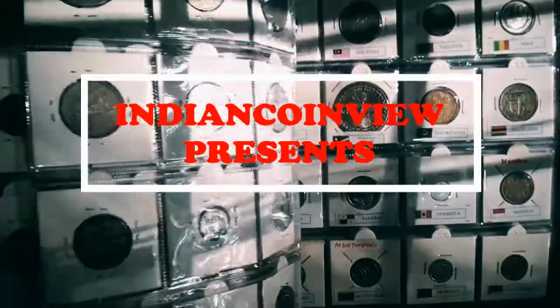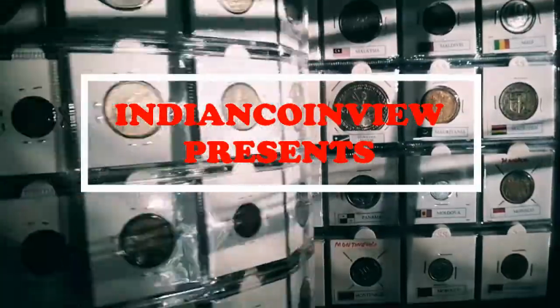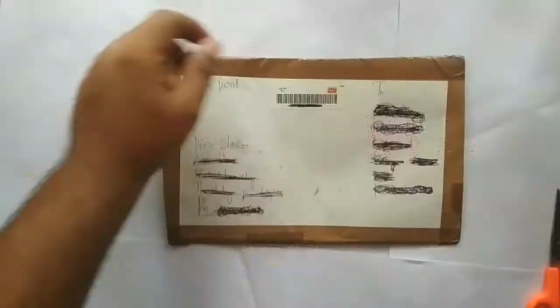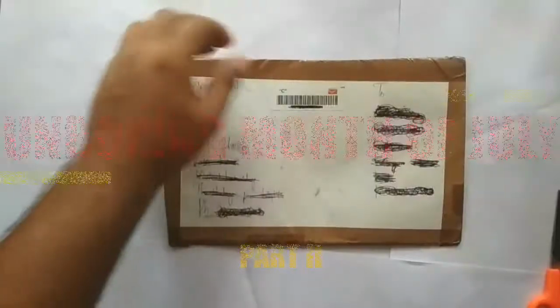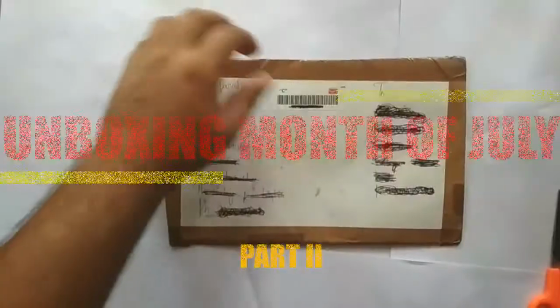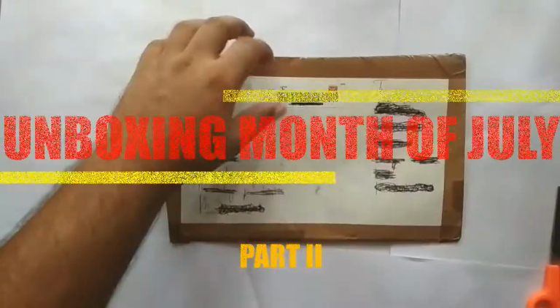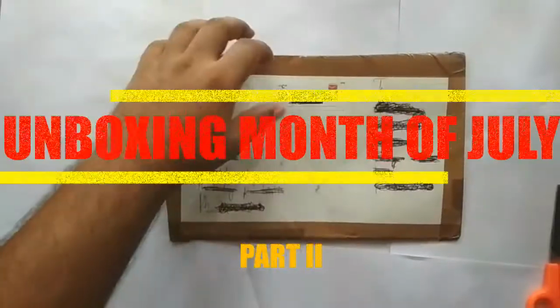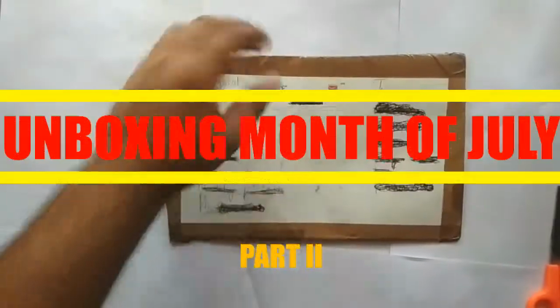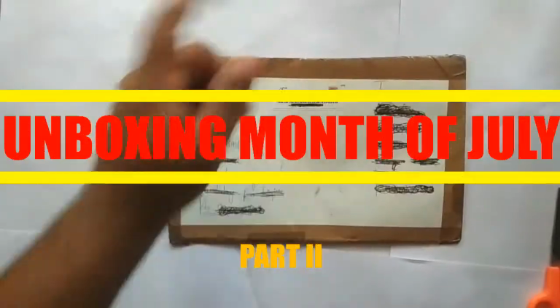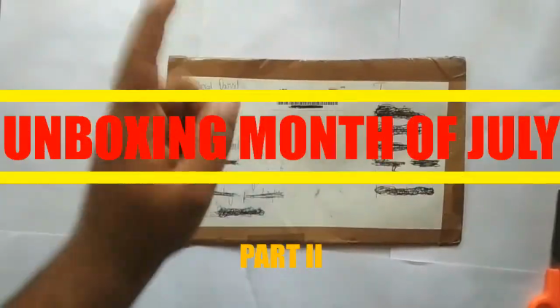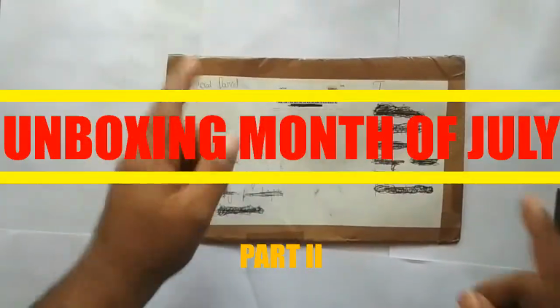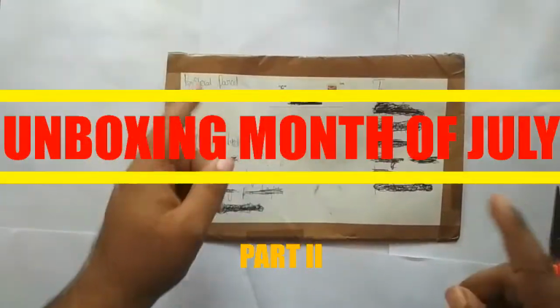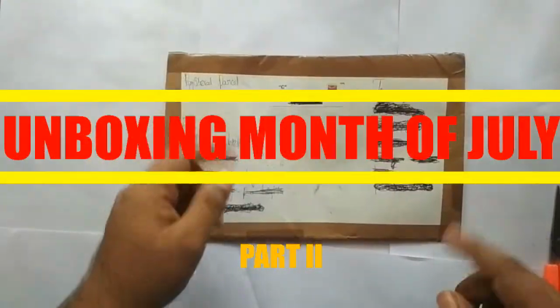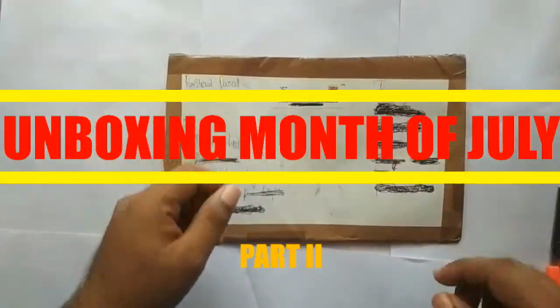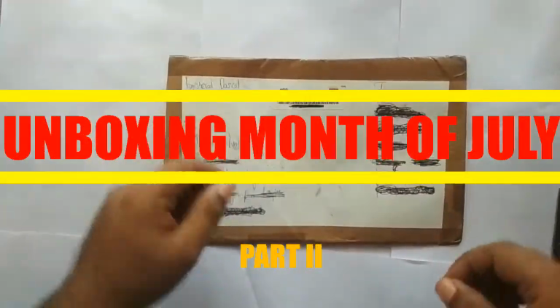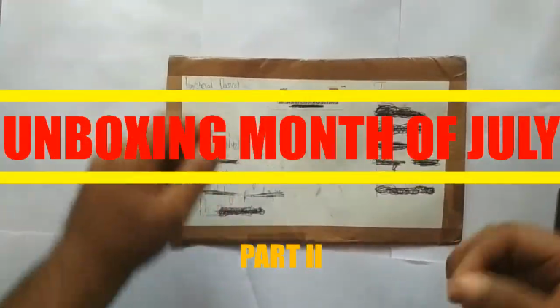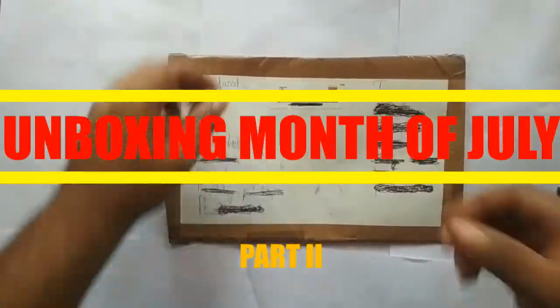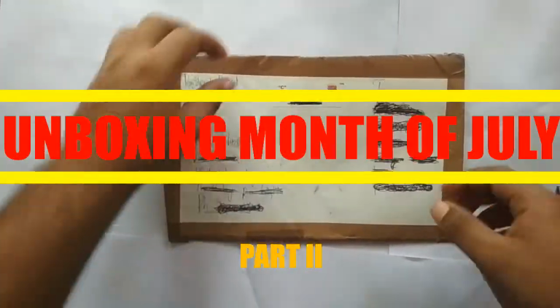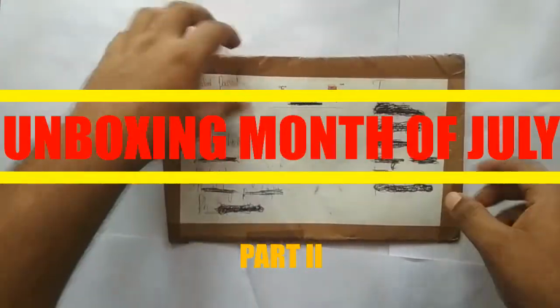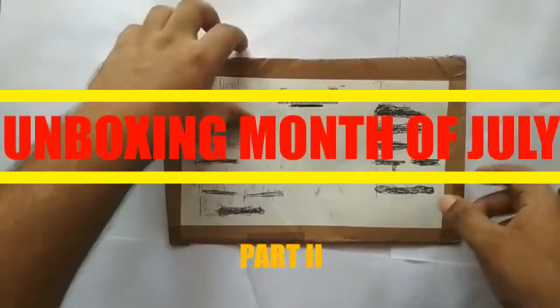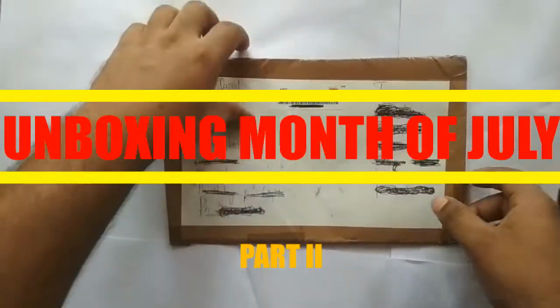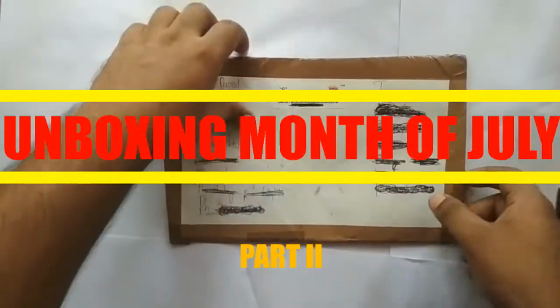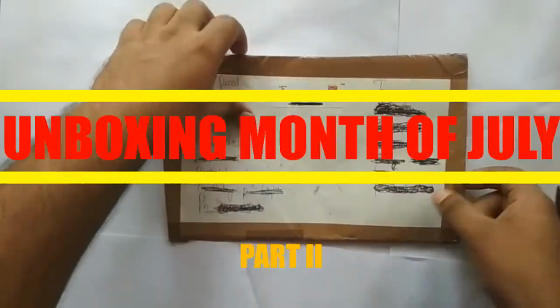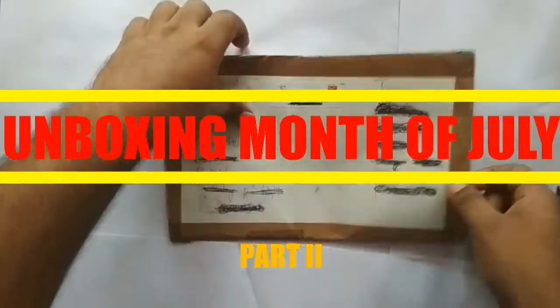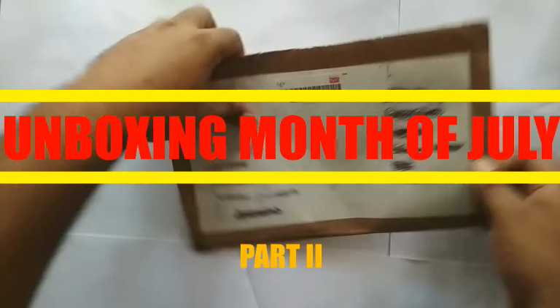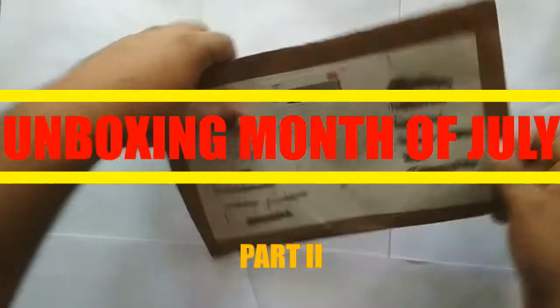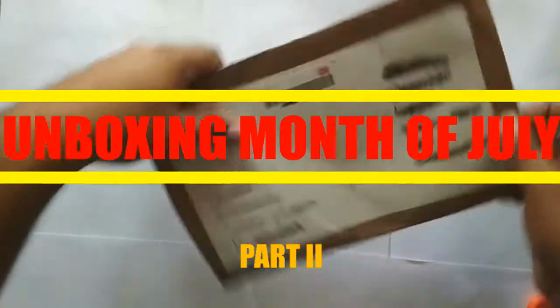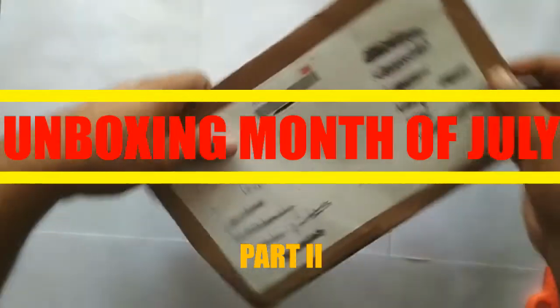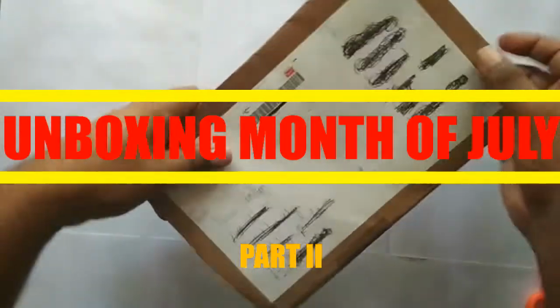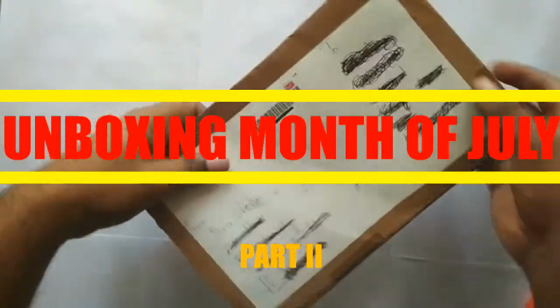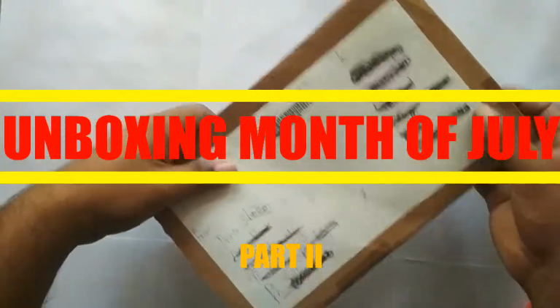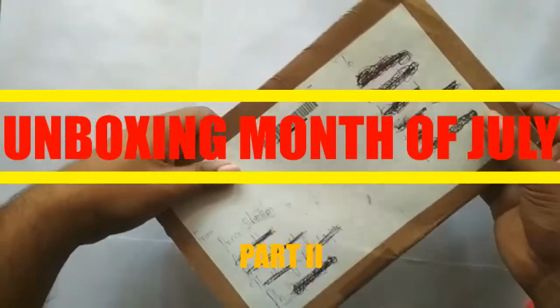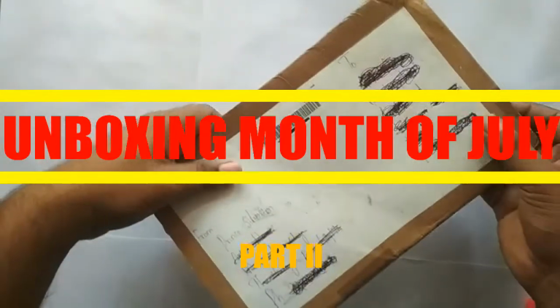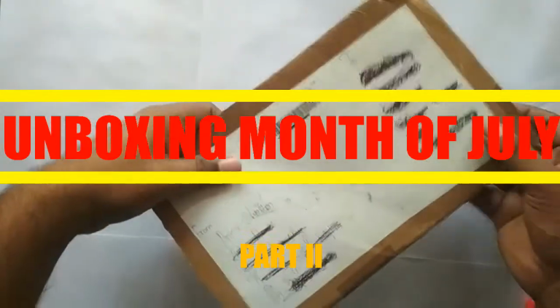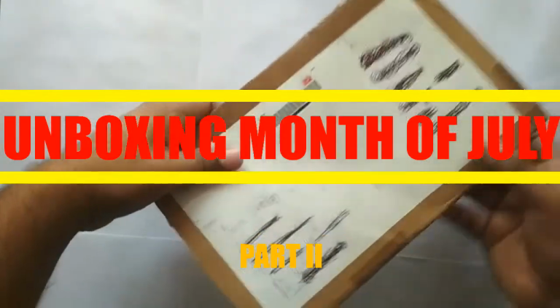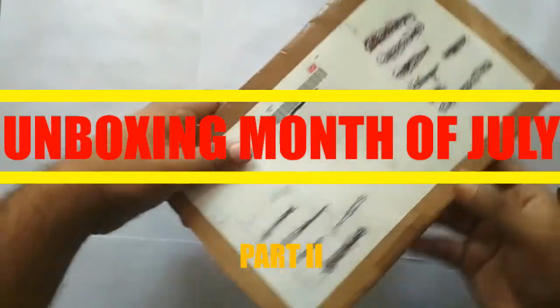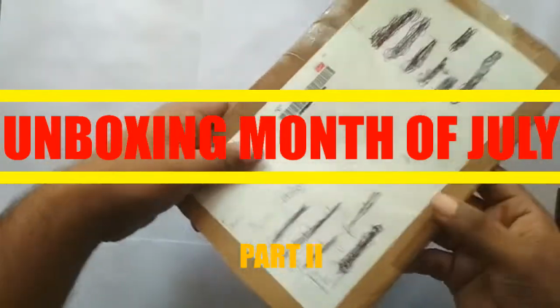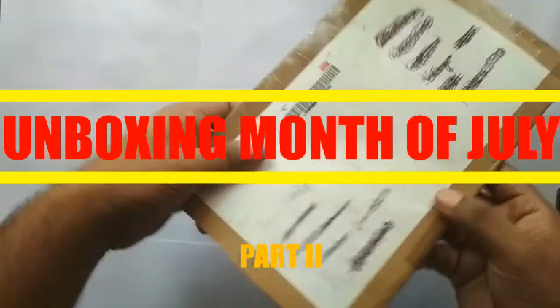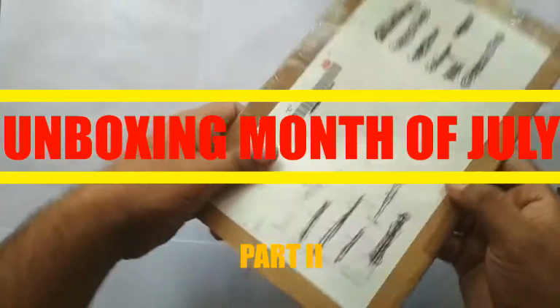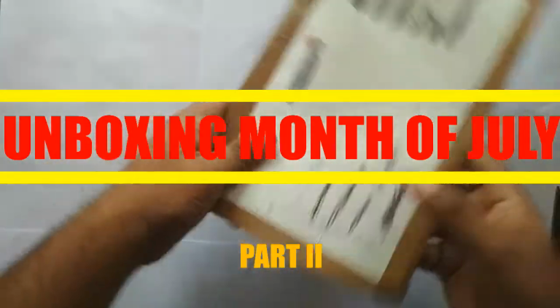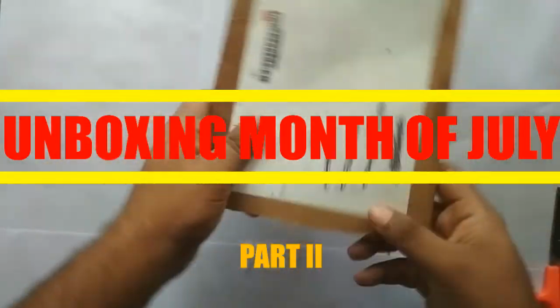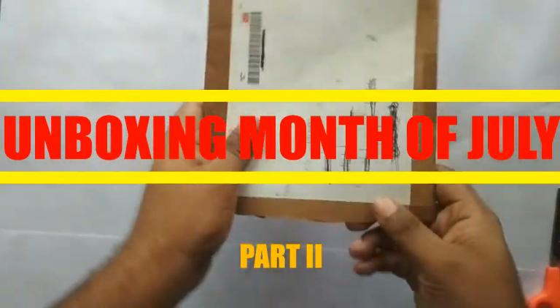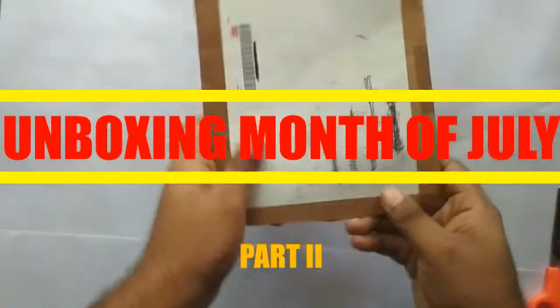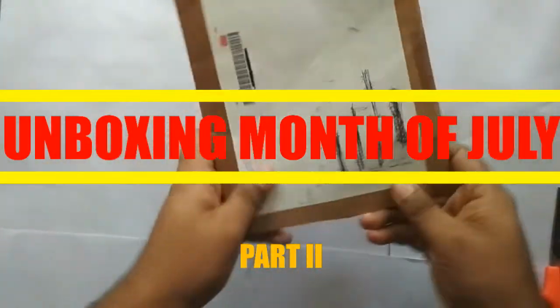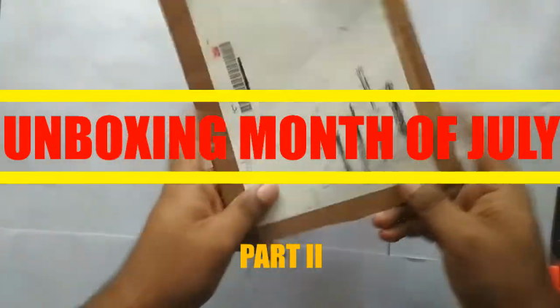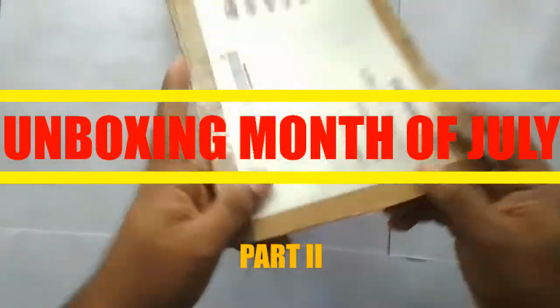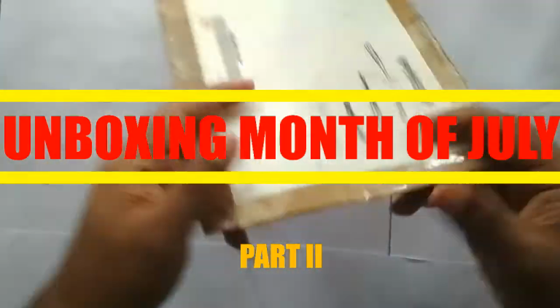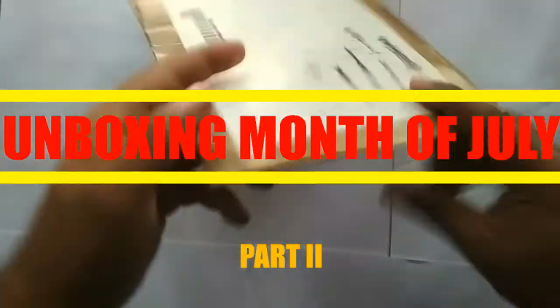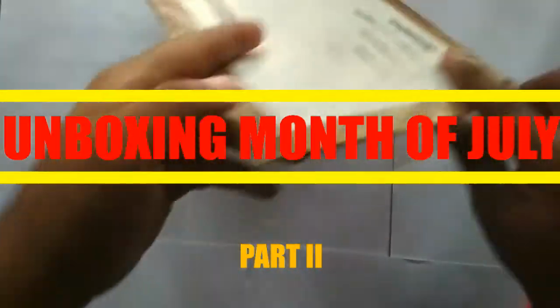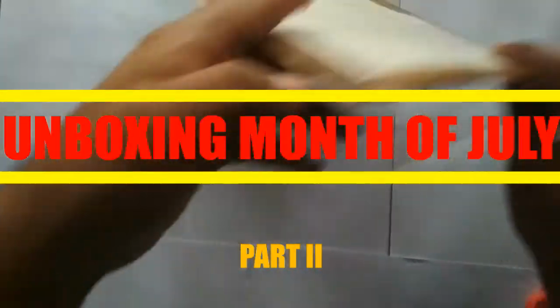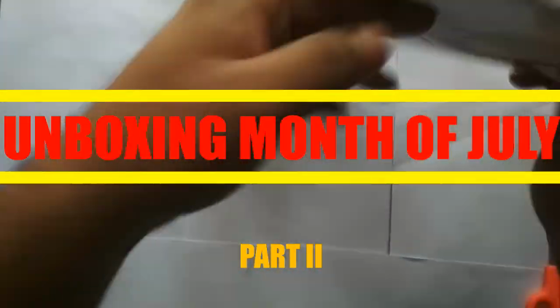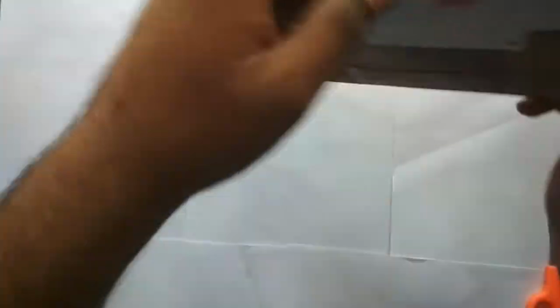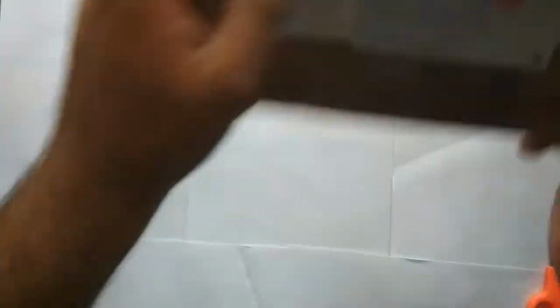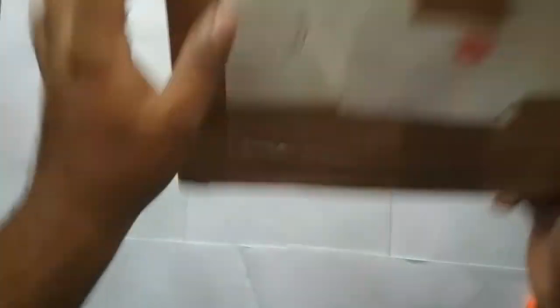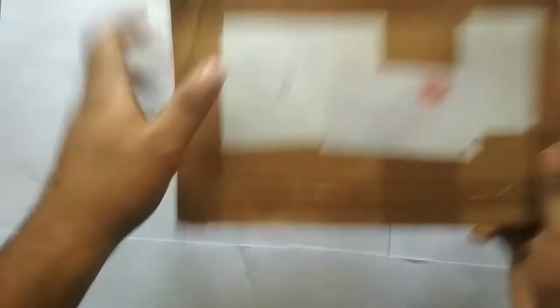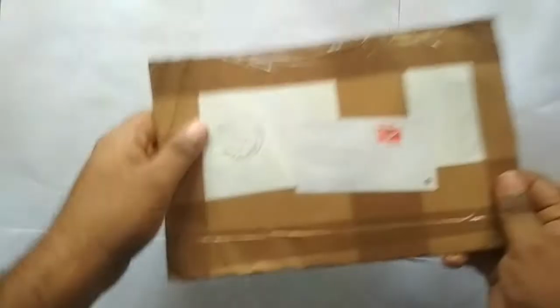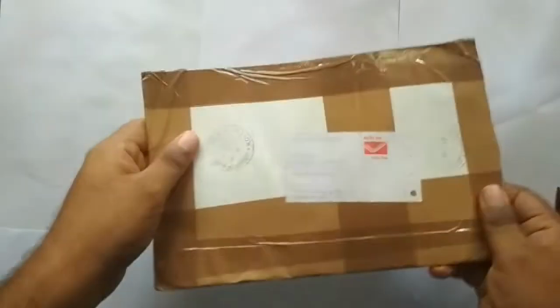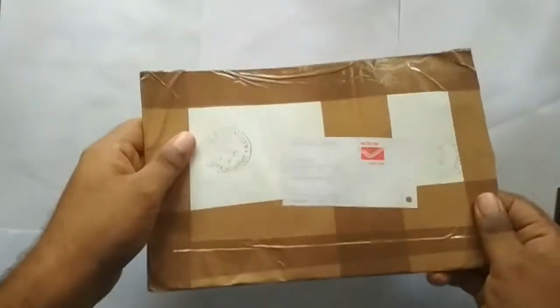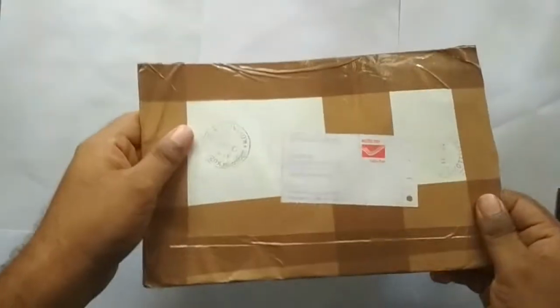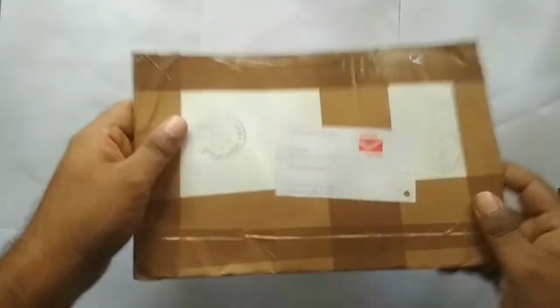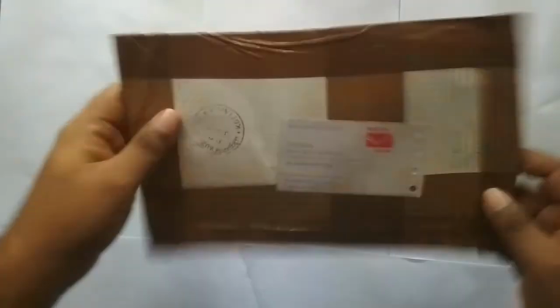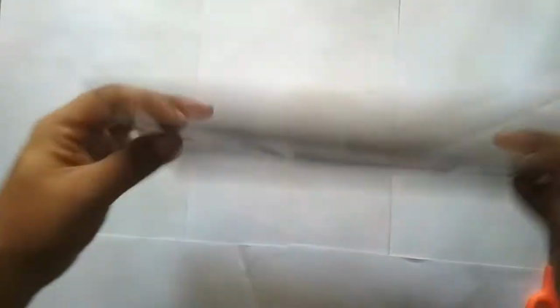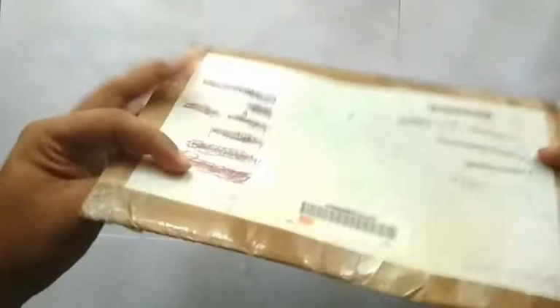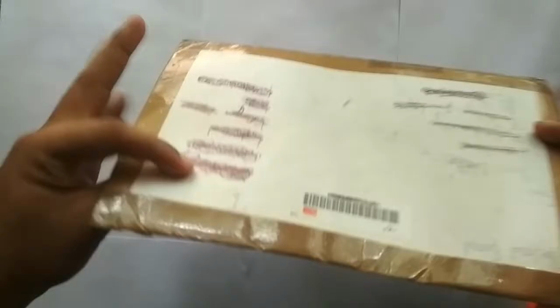Hi, welcome to the second part of unboxing of tokens that I have bought in the month of July.